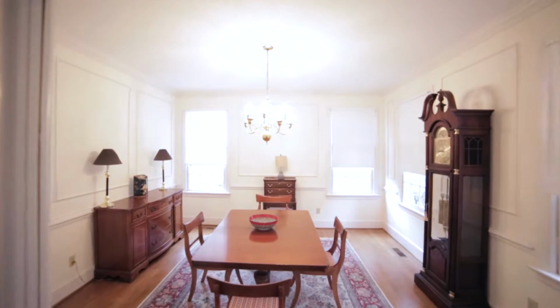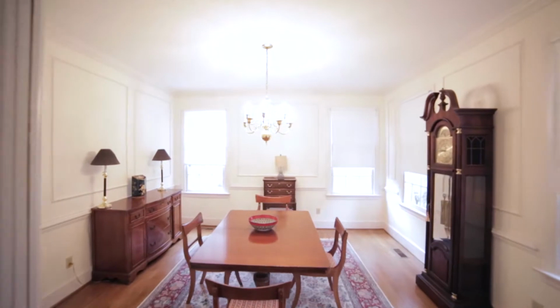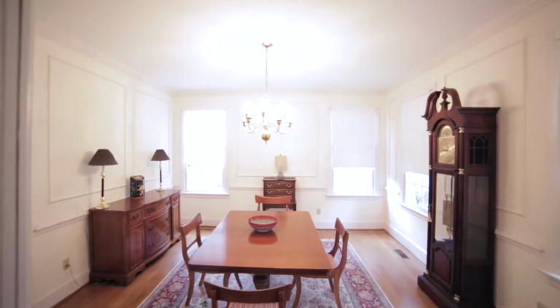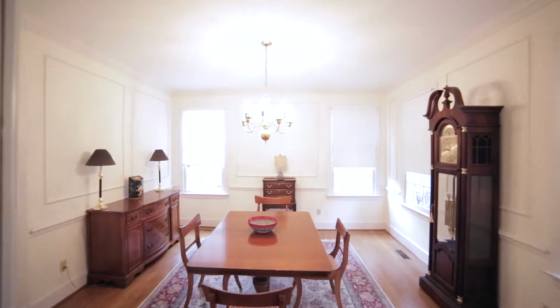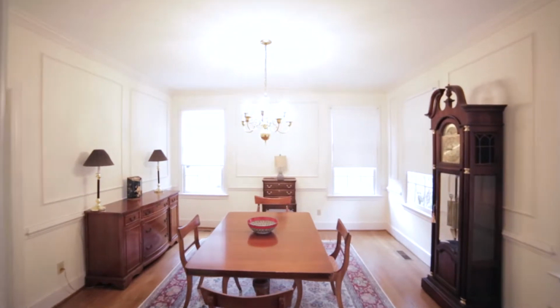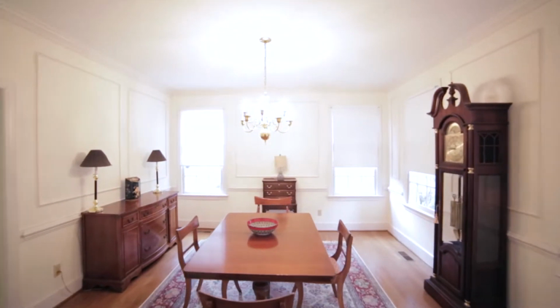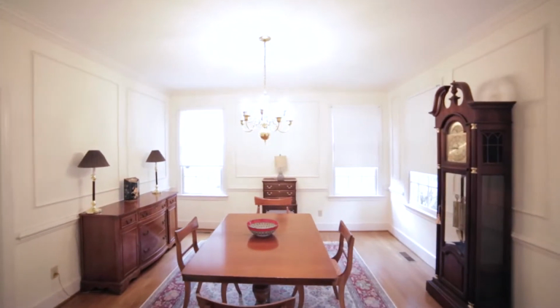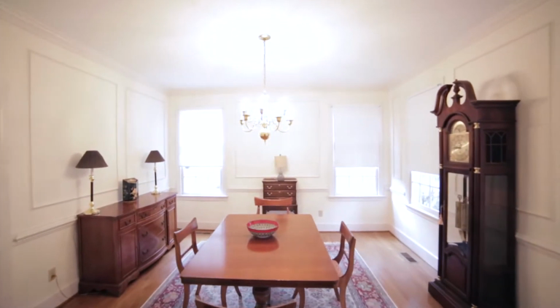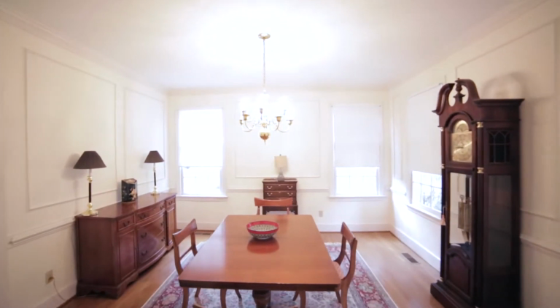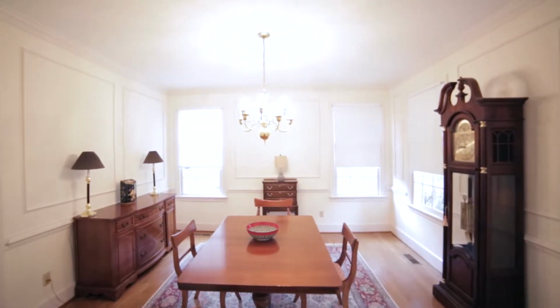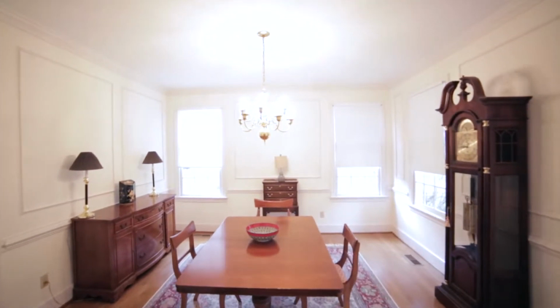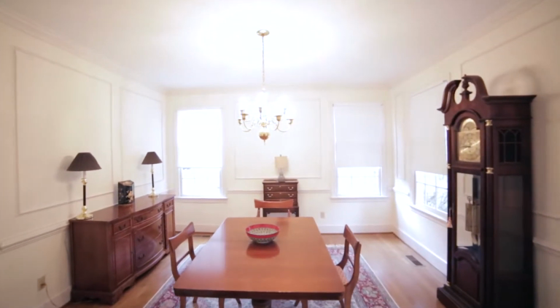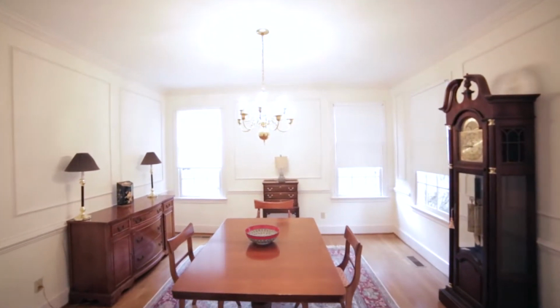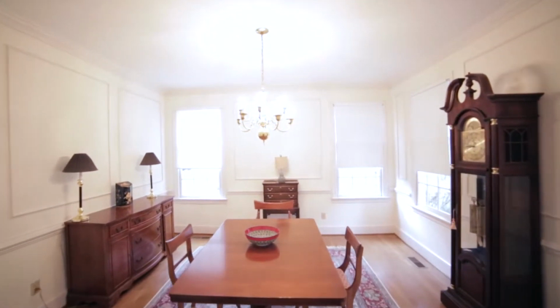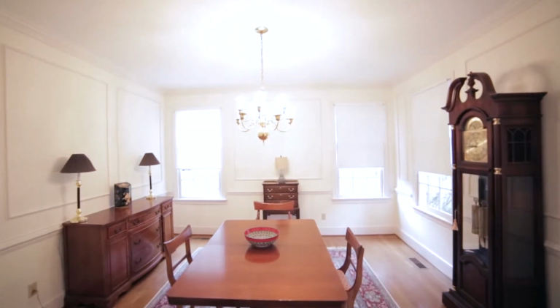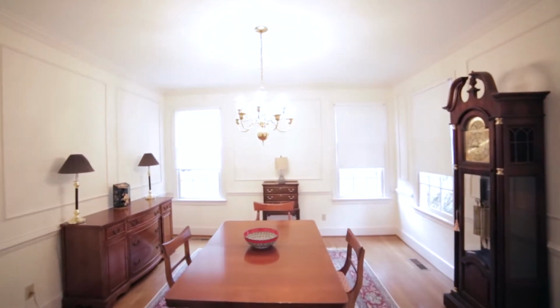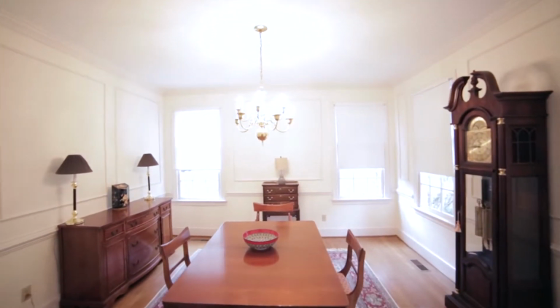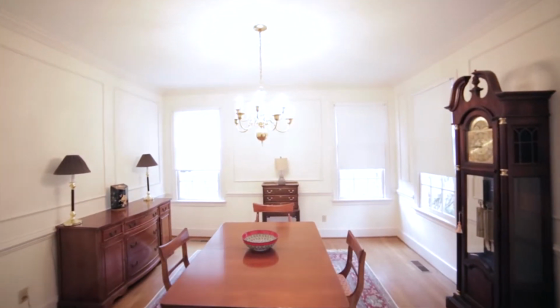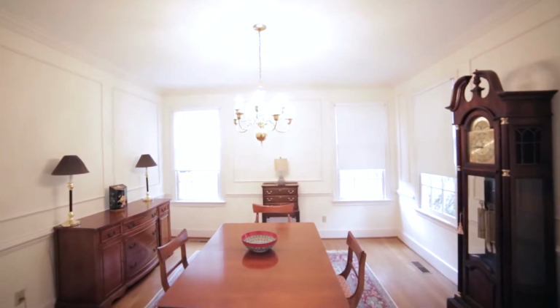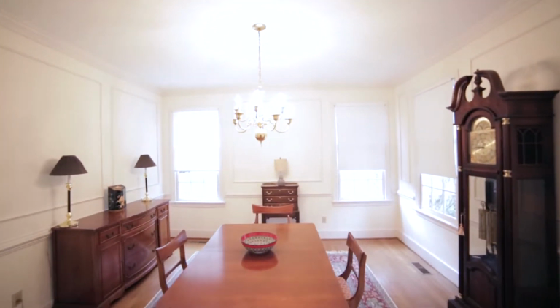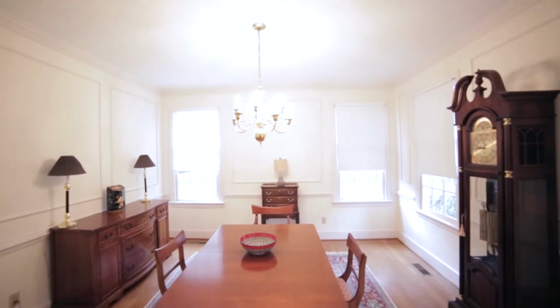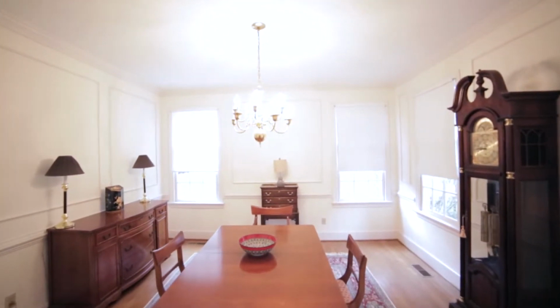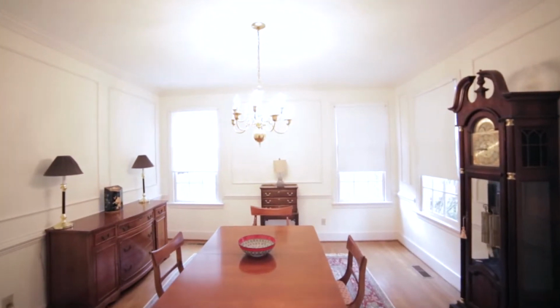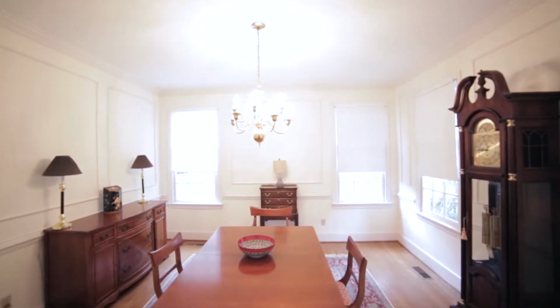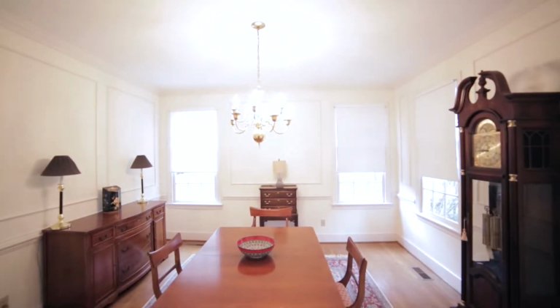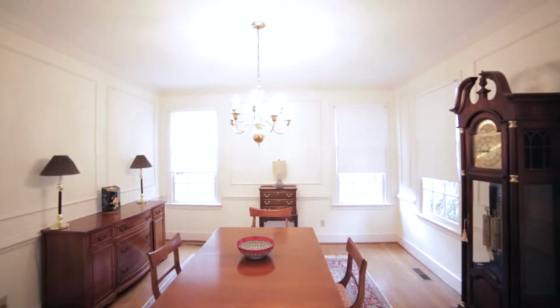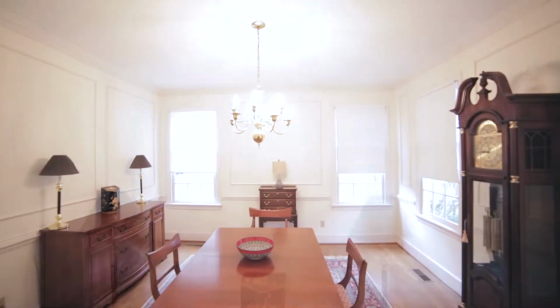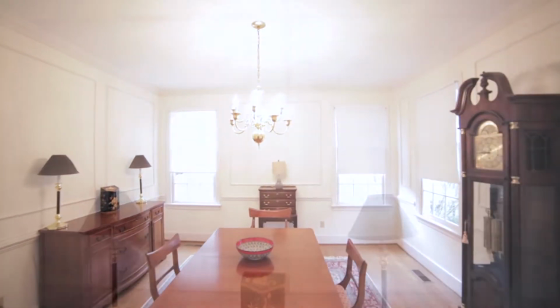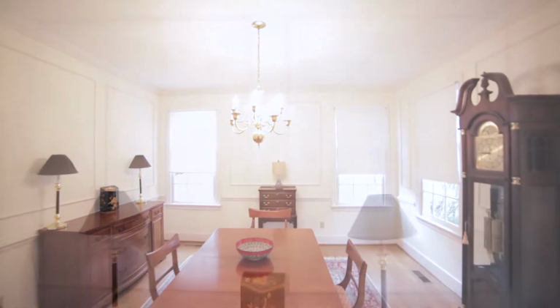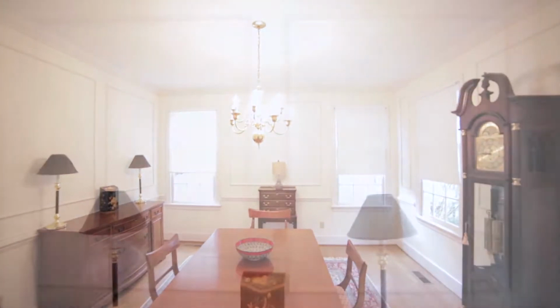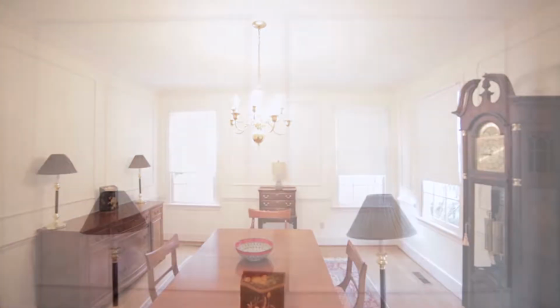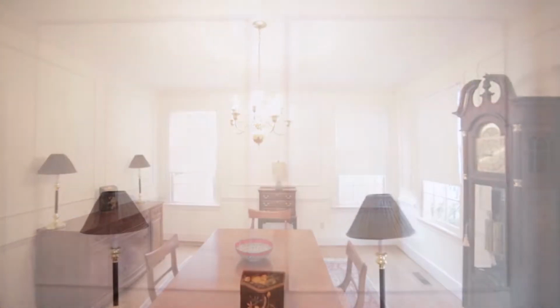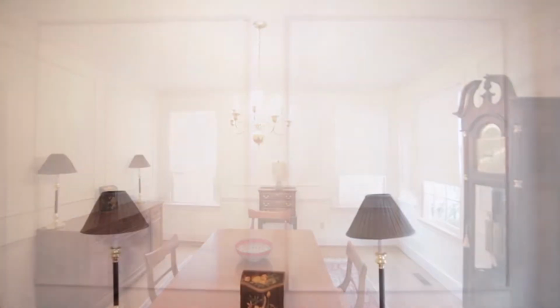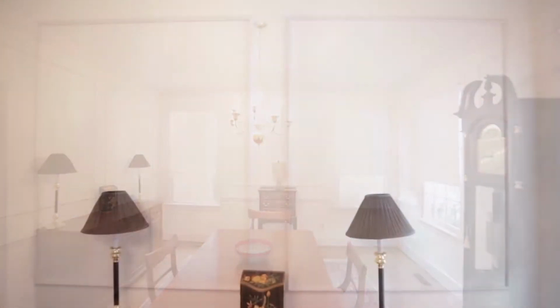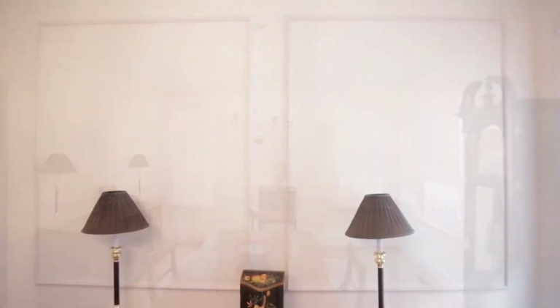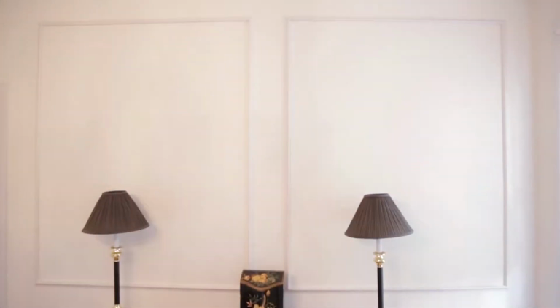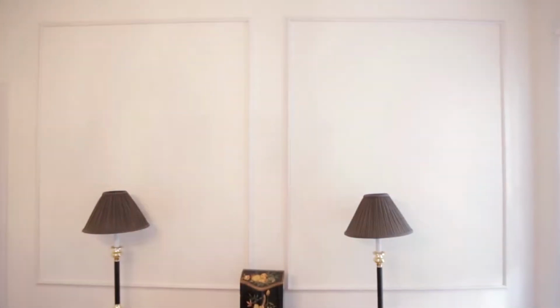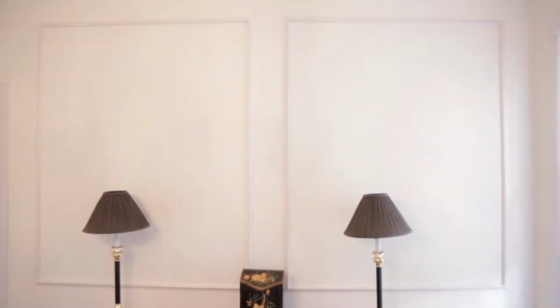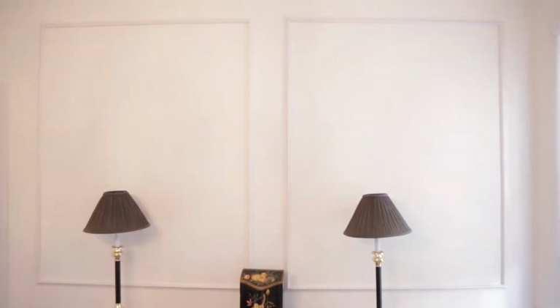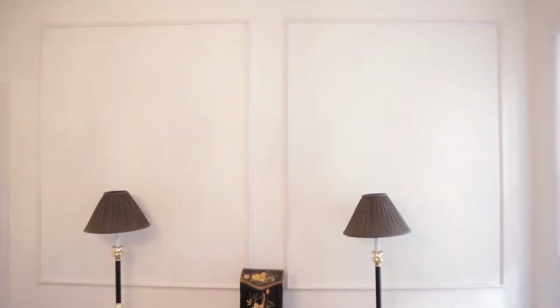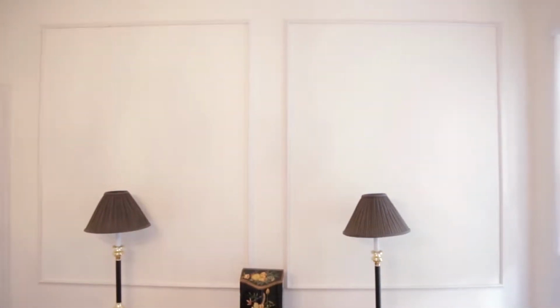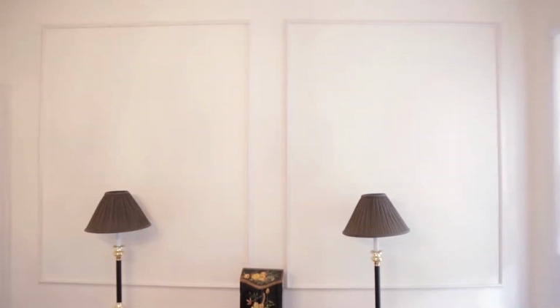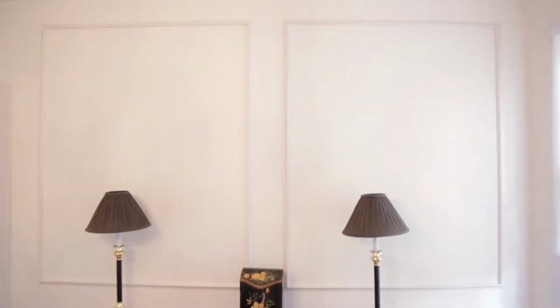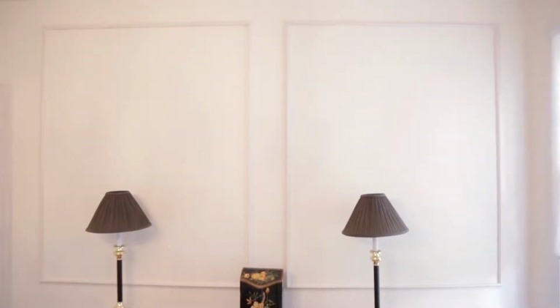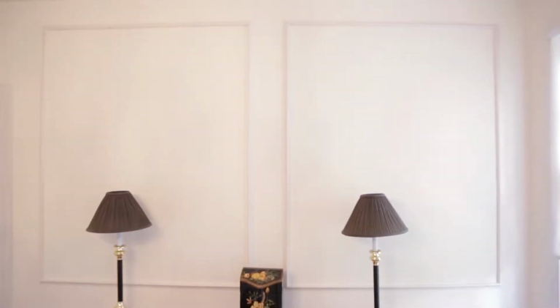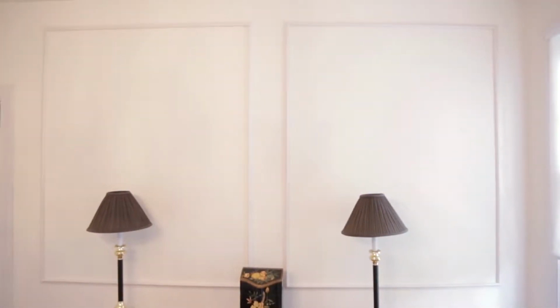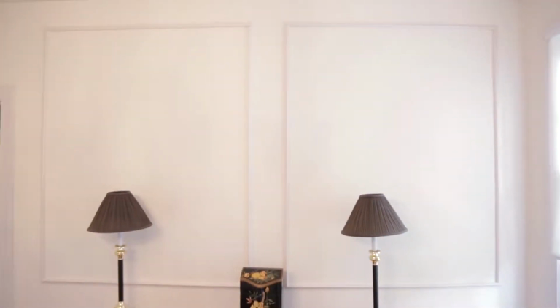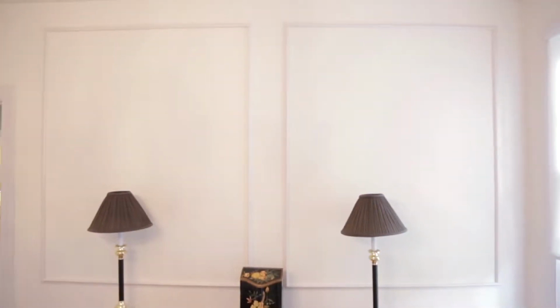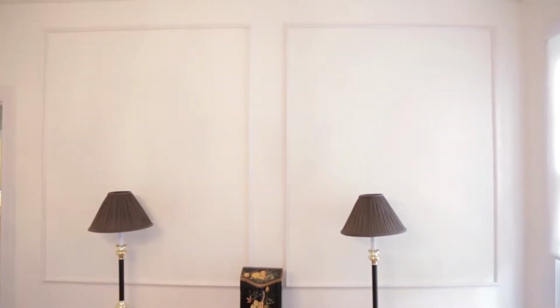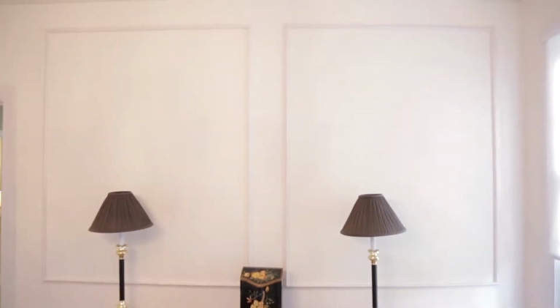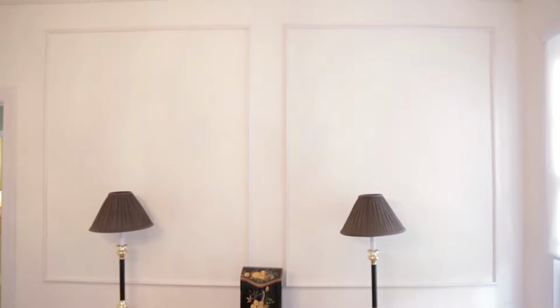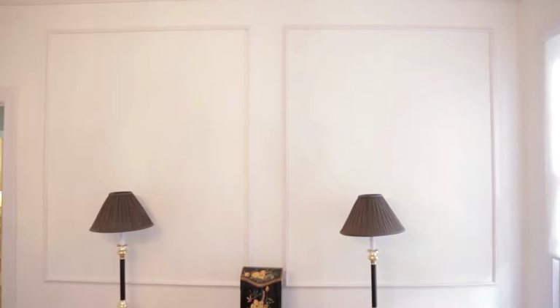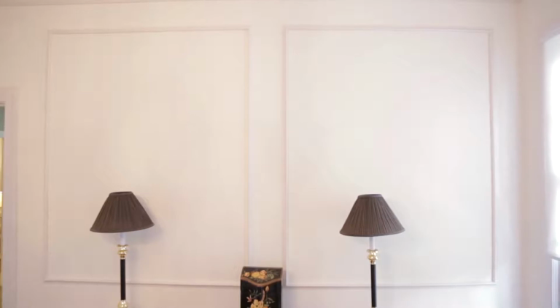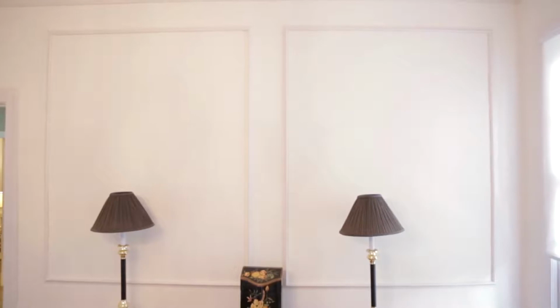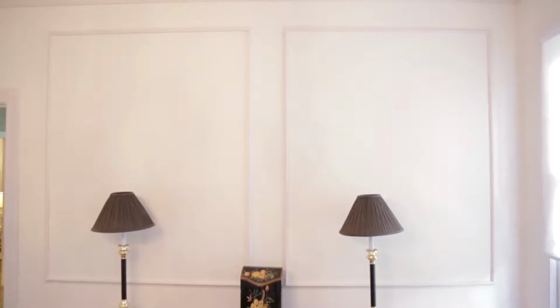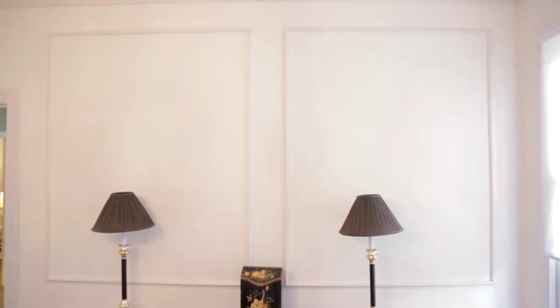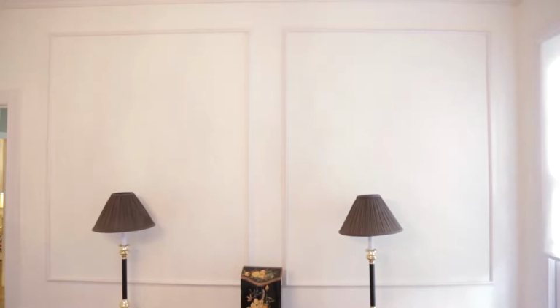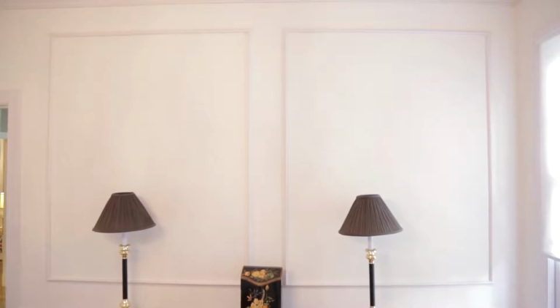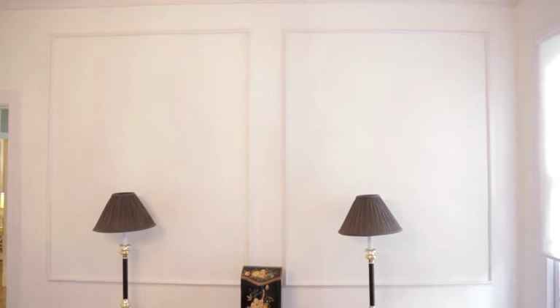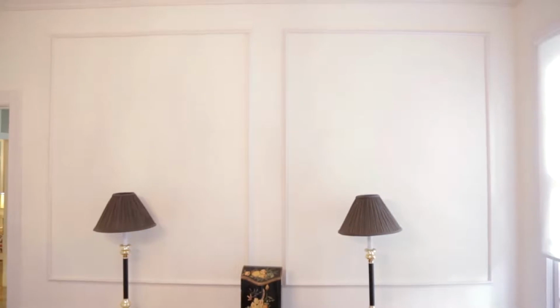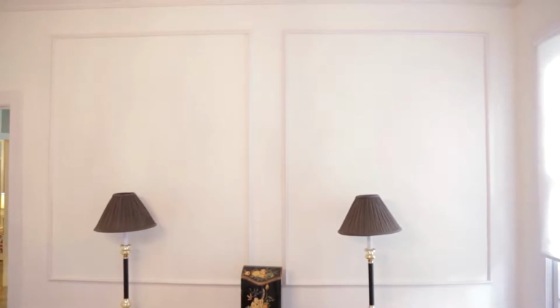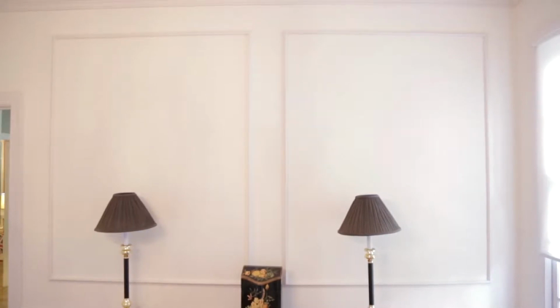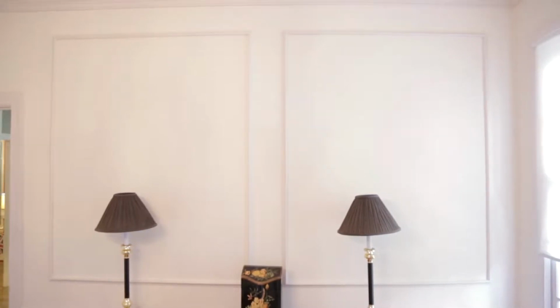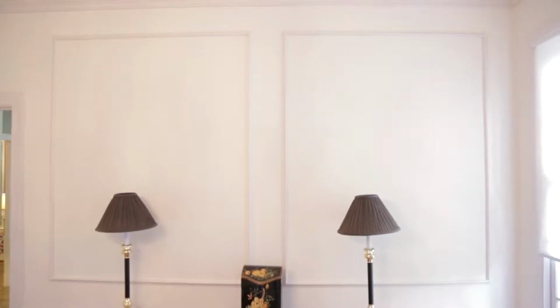Right off the kitchen, there's a formal dining room complete with crown molding that lends itself to the polished feel of the home.